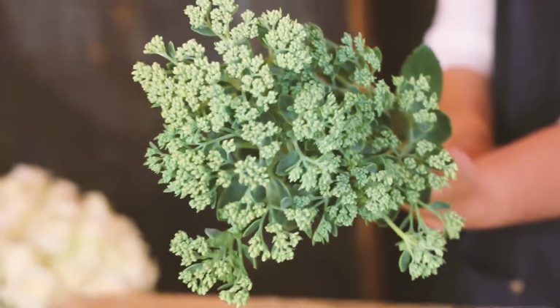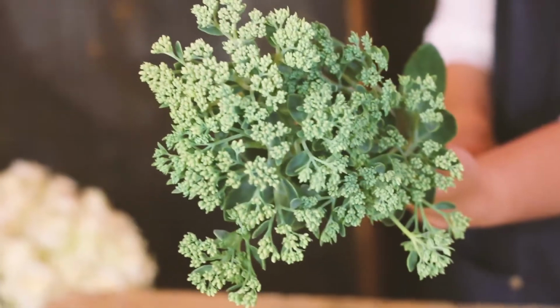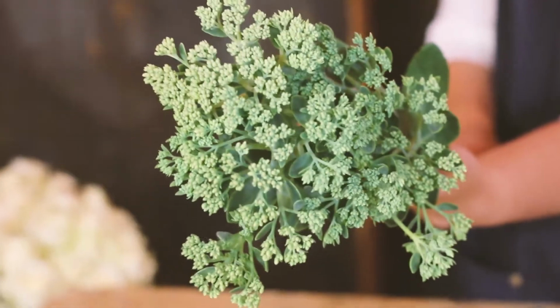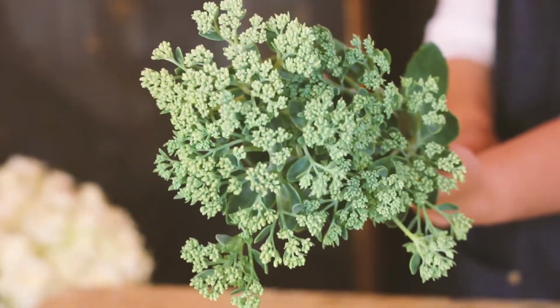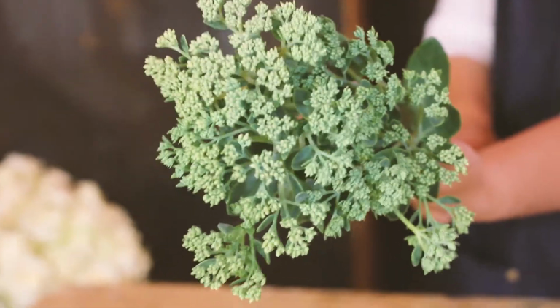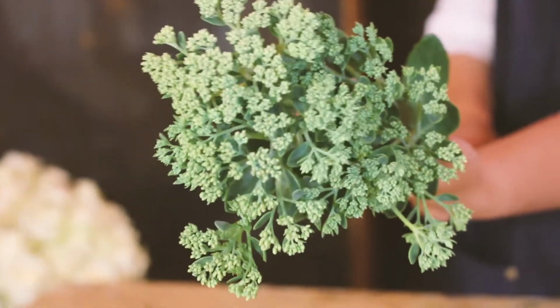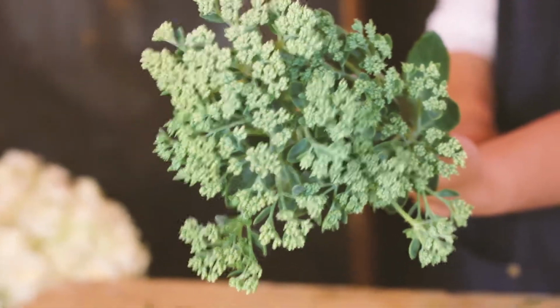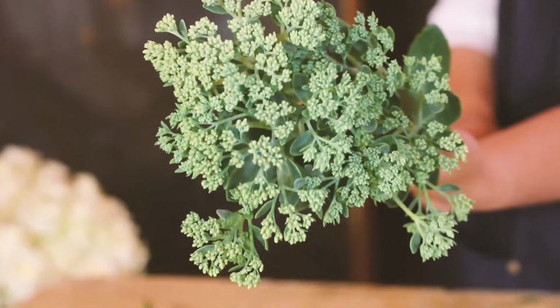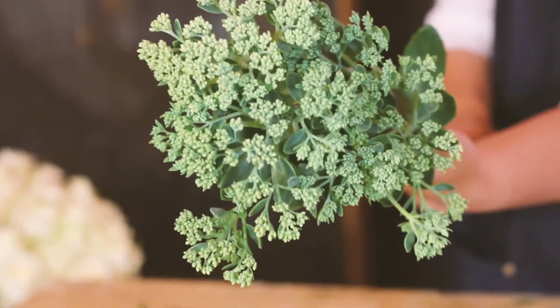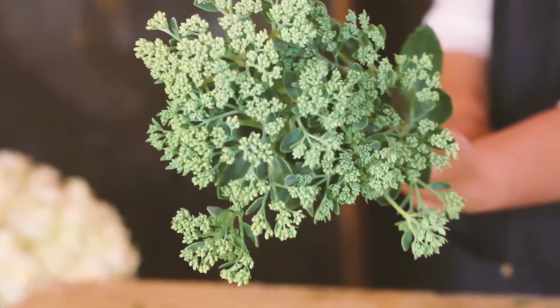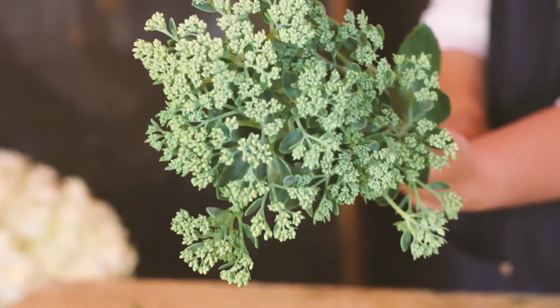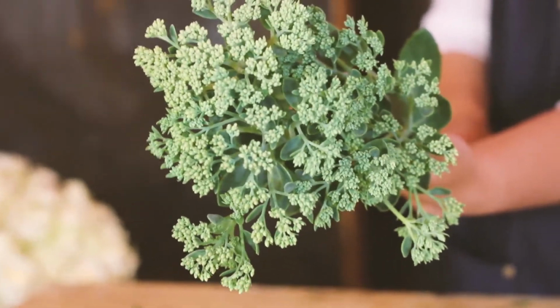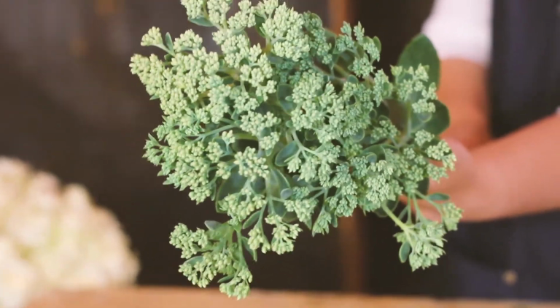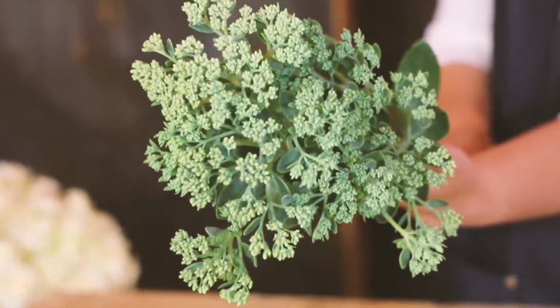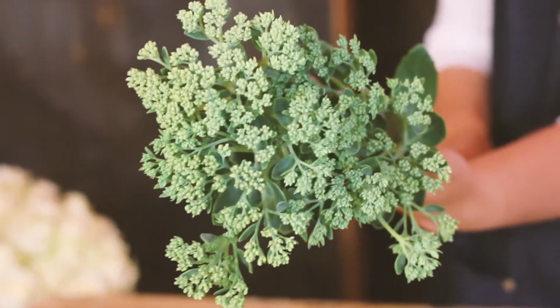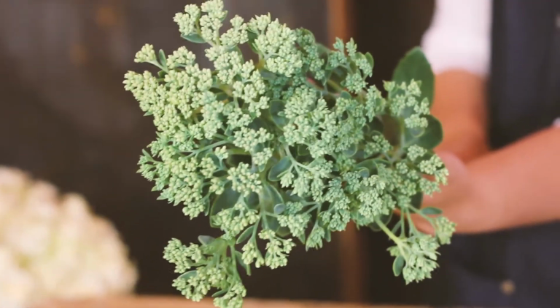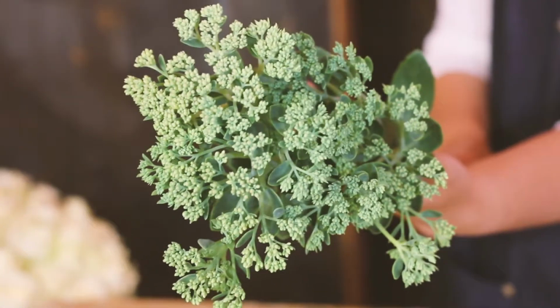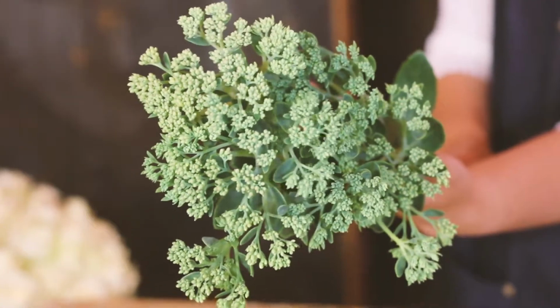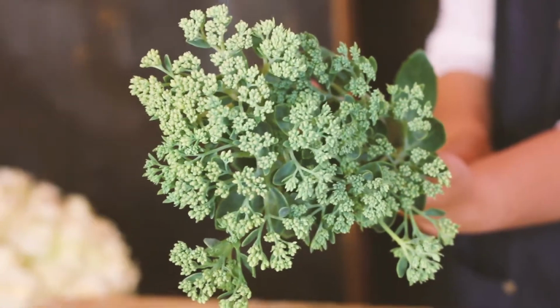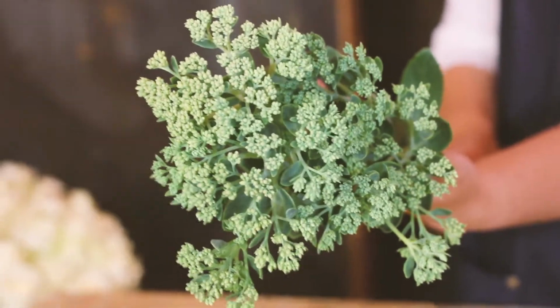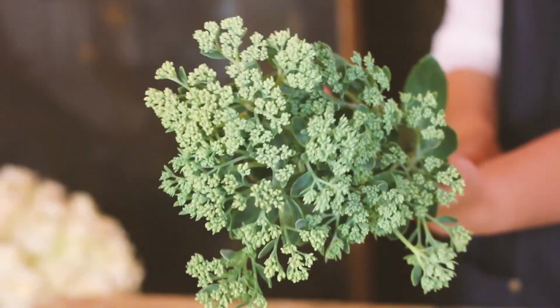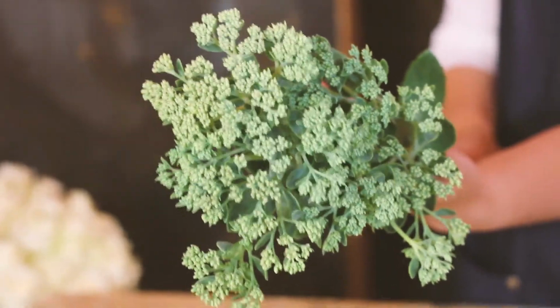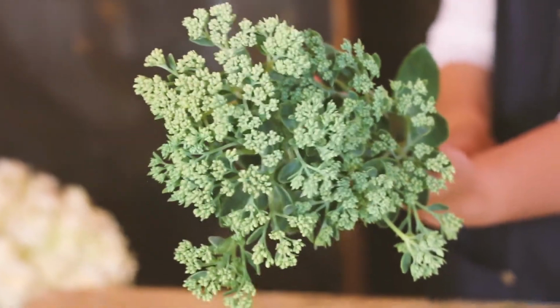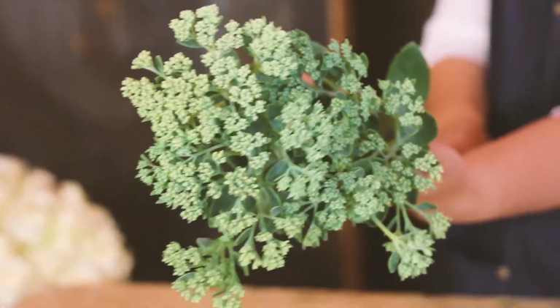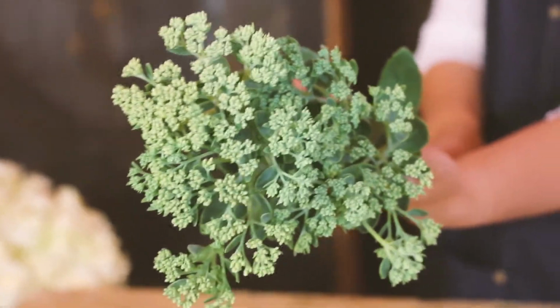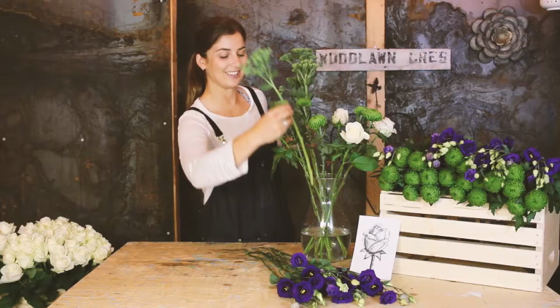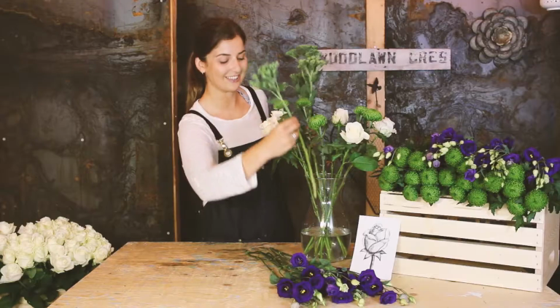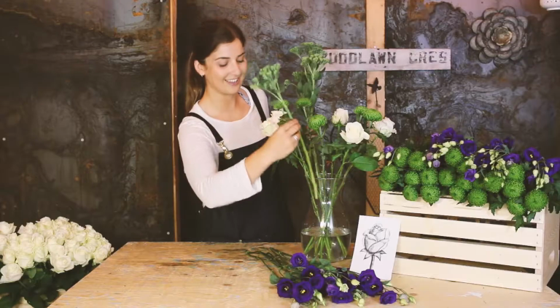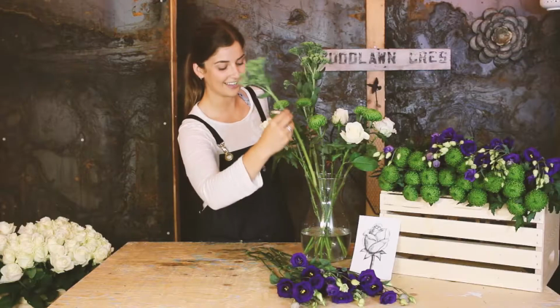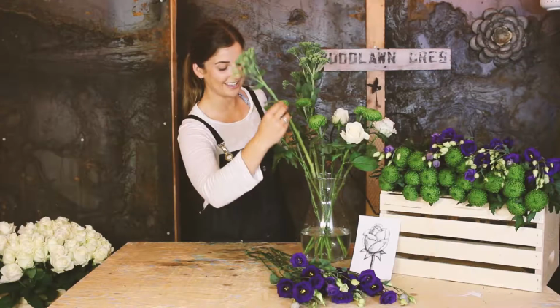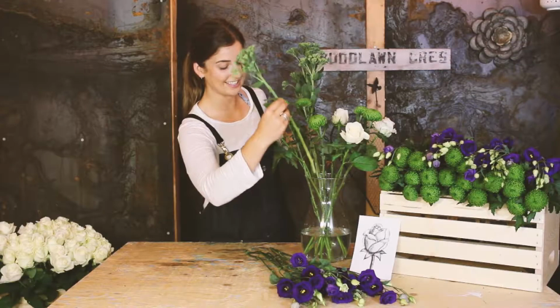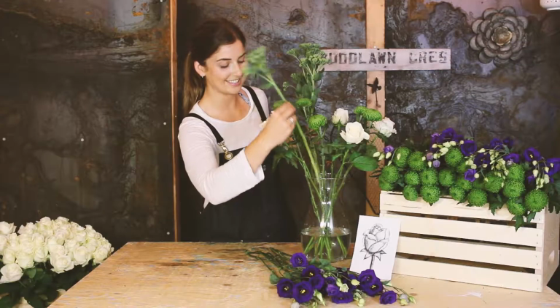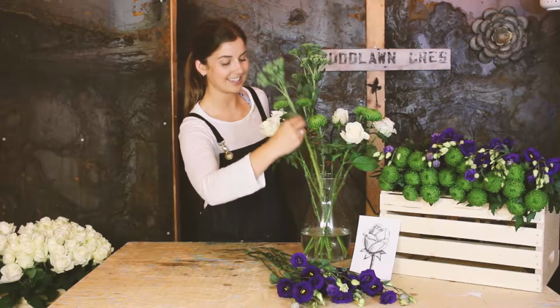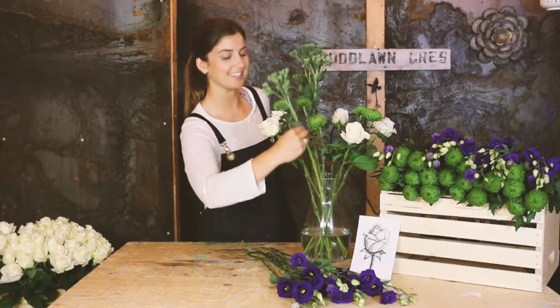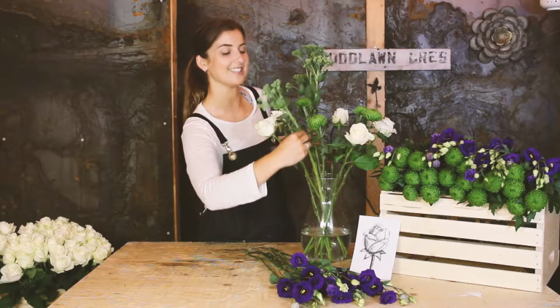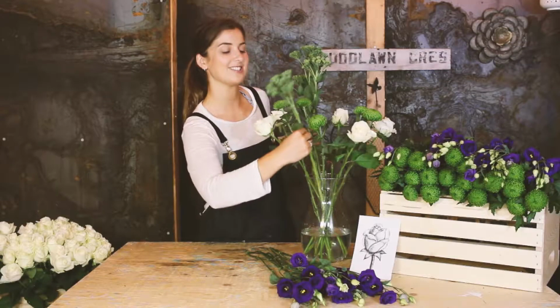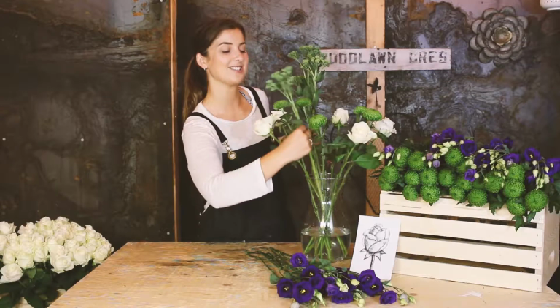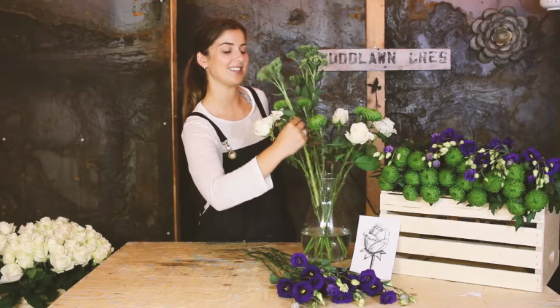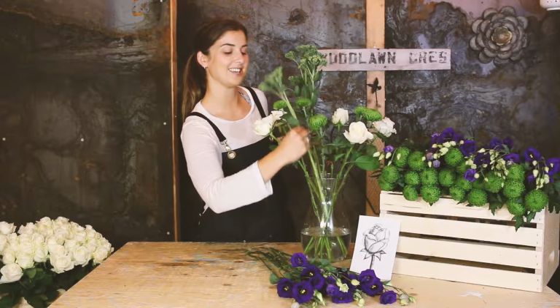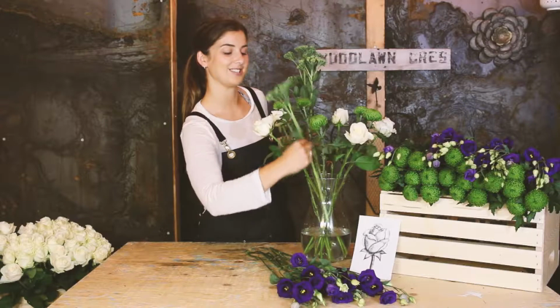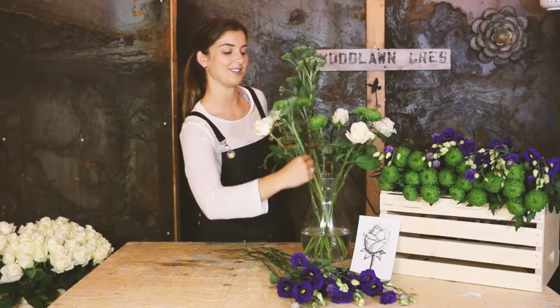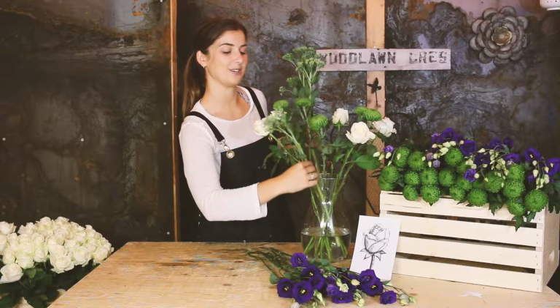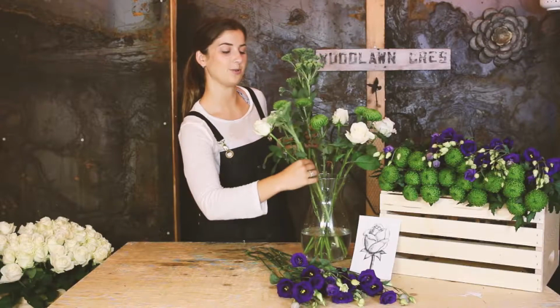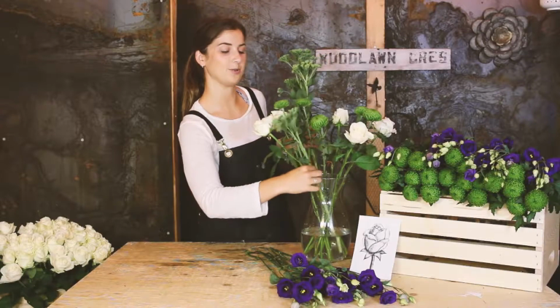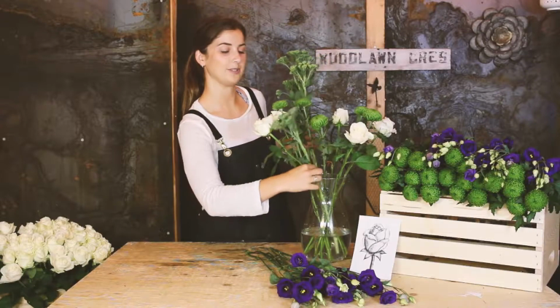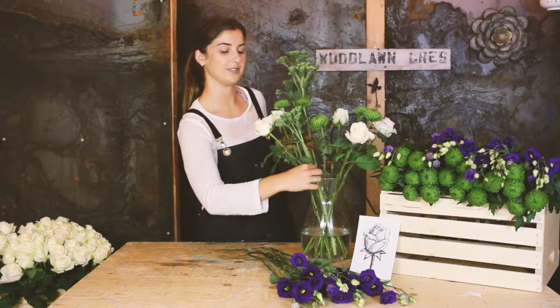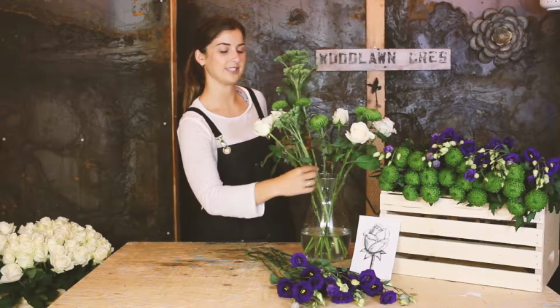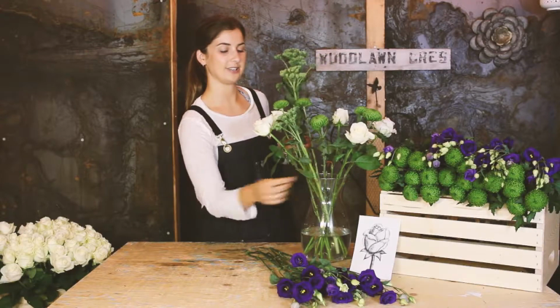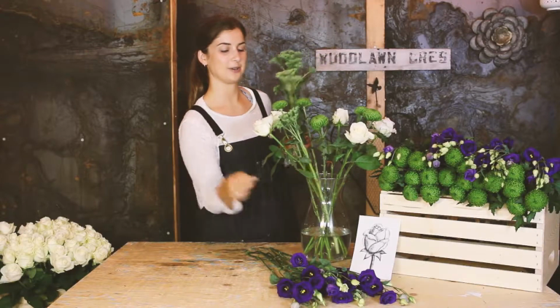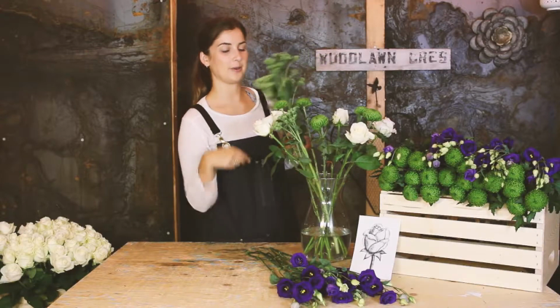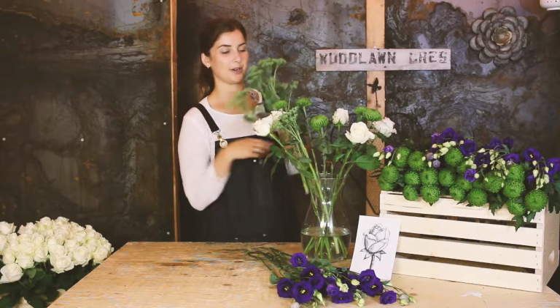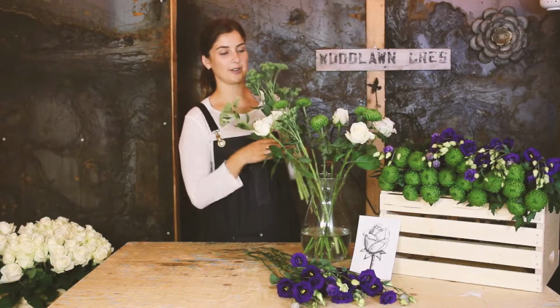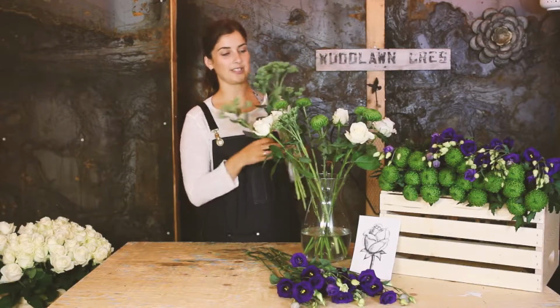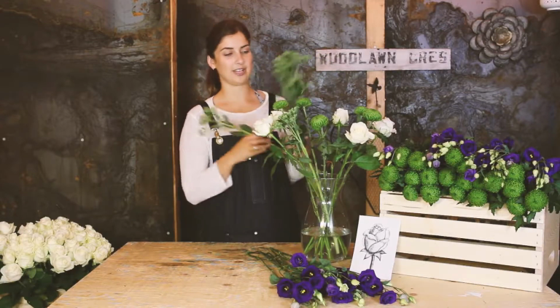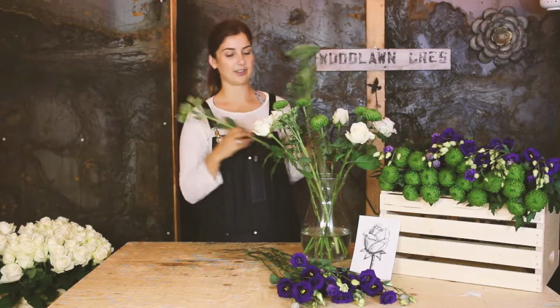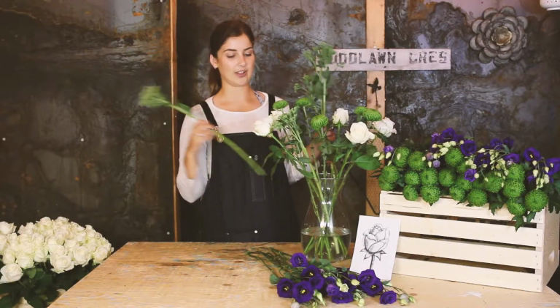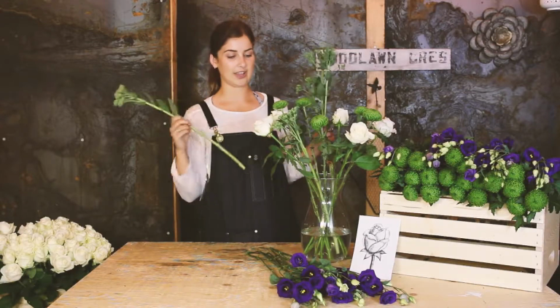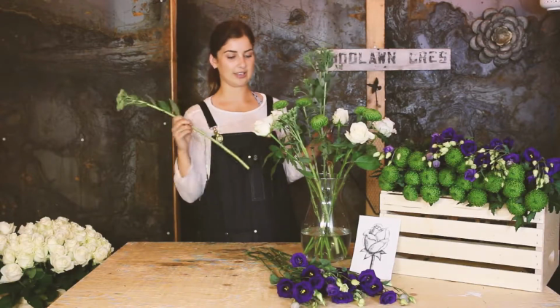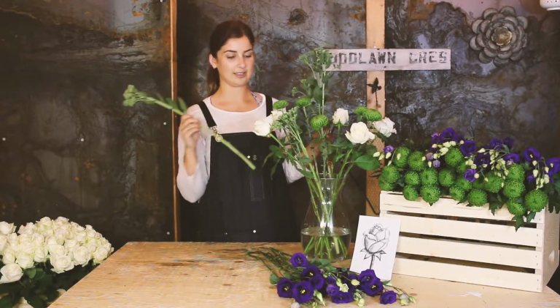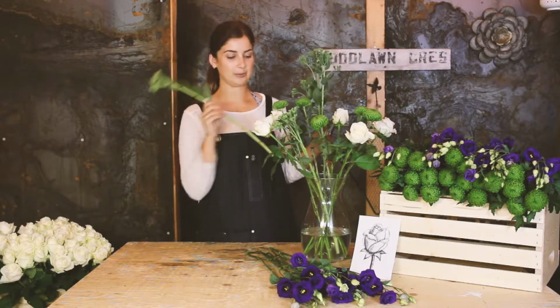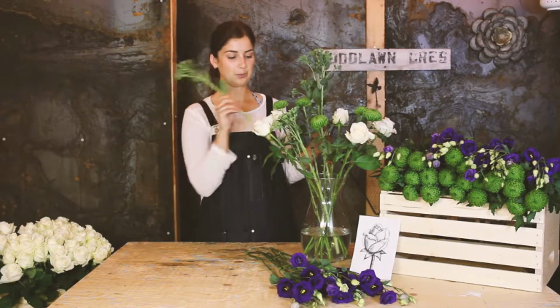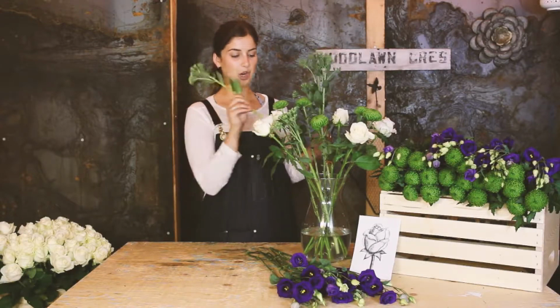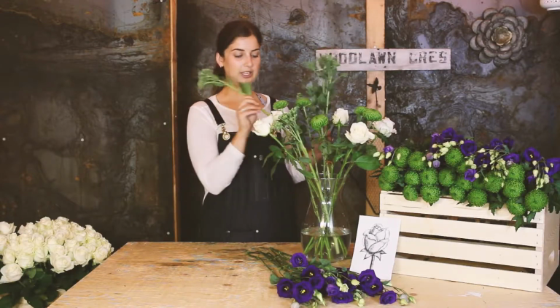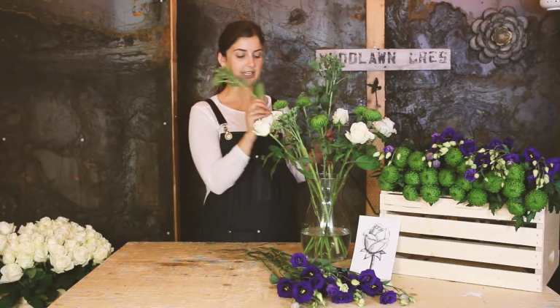Next add your five sebums. These guys look a lot like succulents, which I think is really cool — although Parker thinks they look like broccoli.